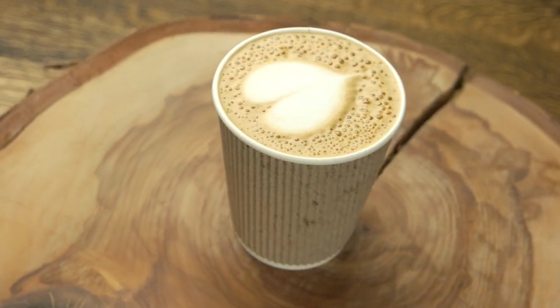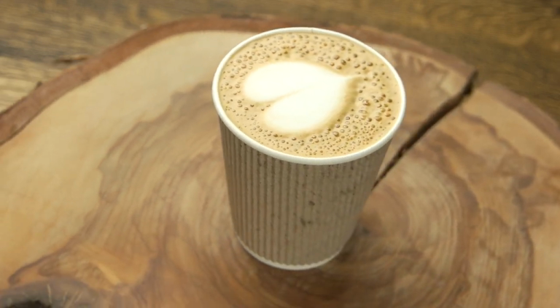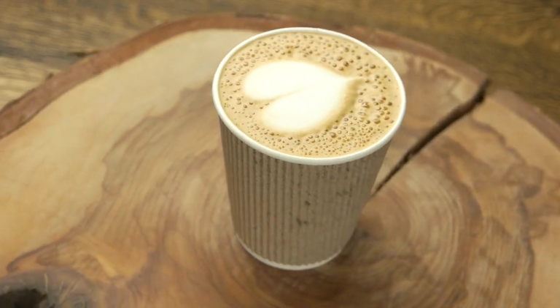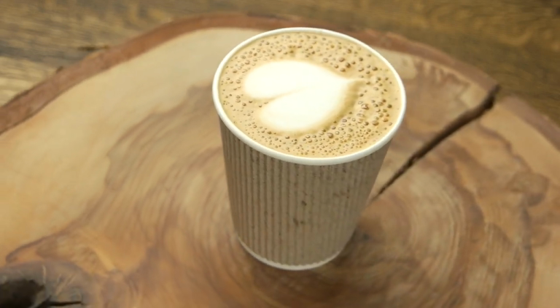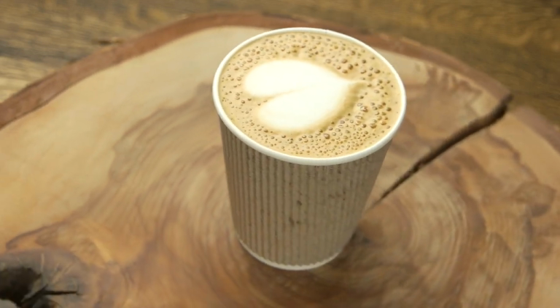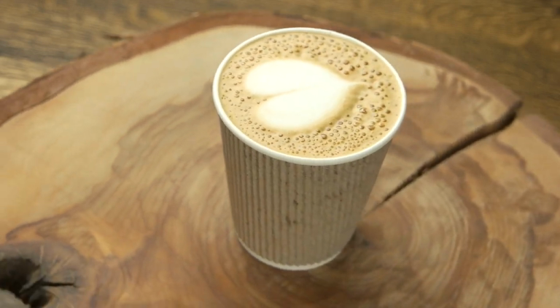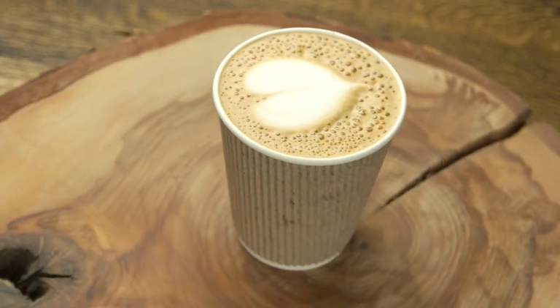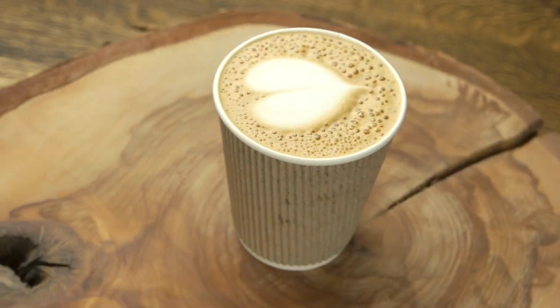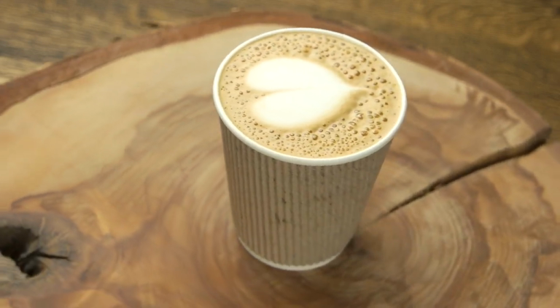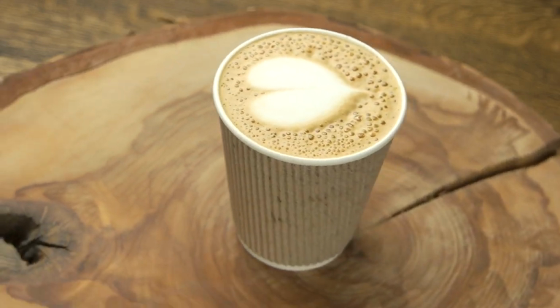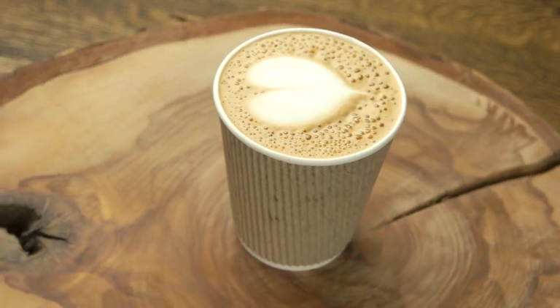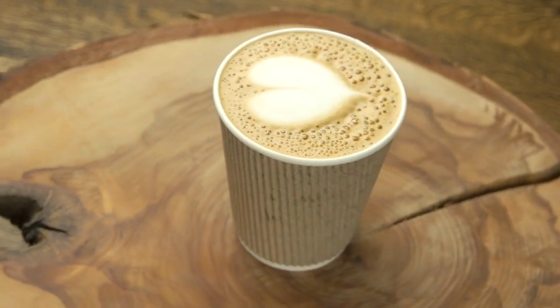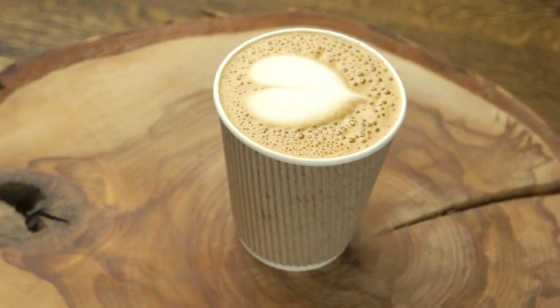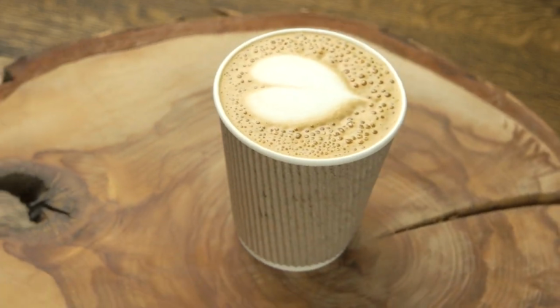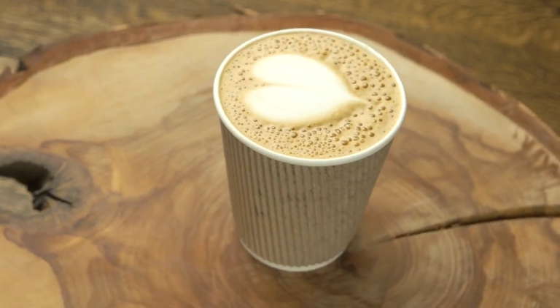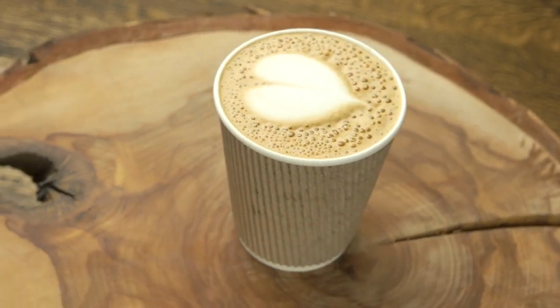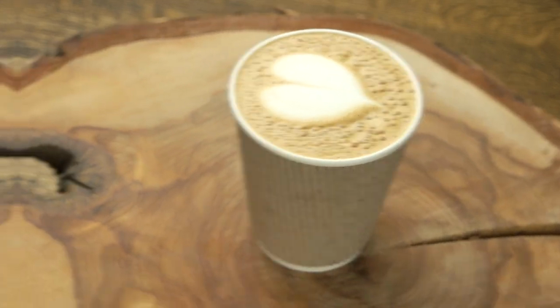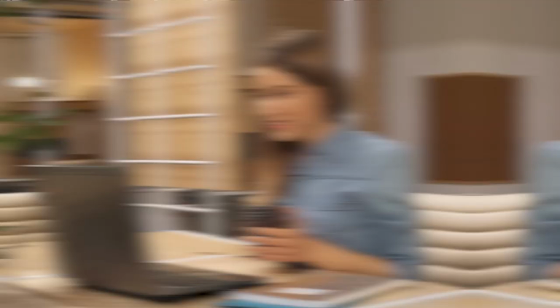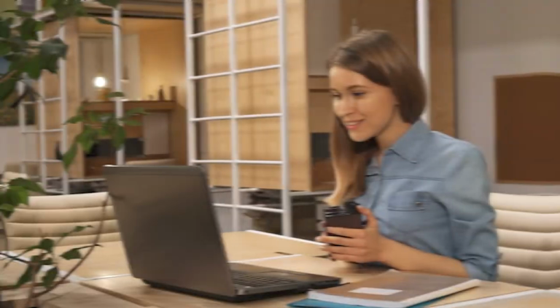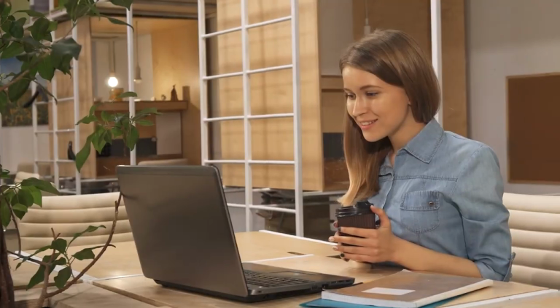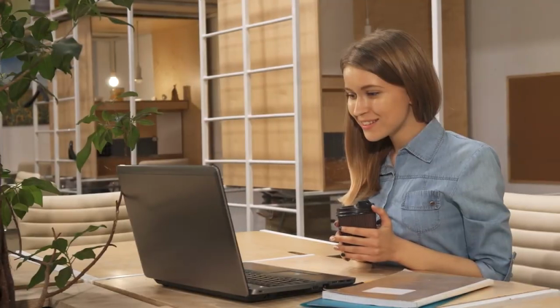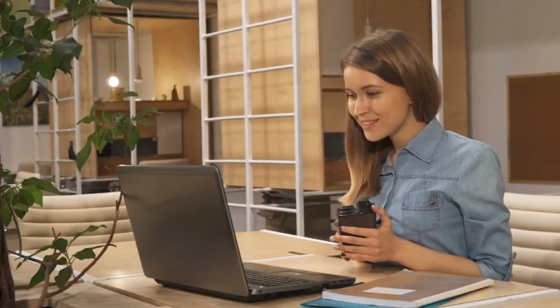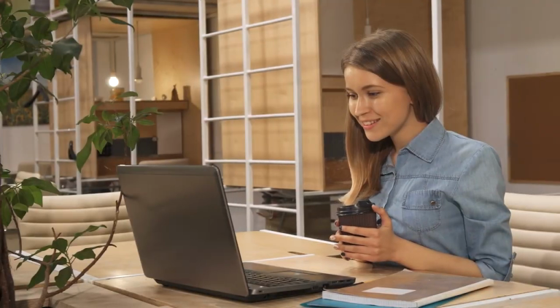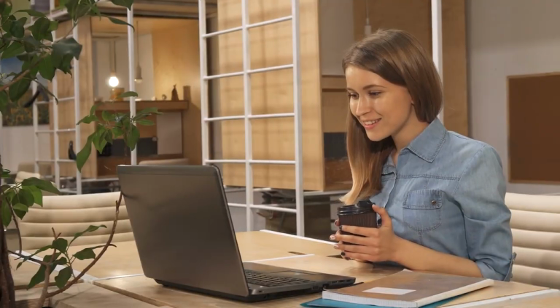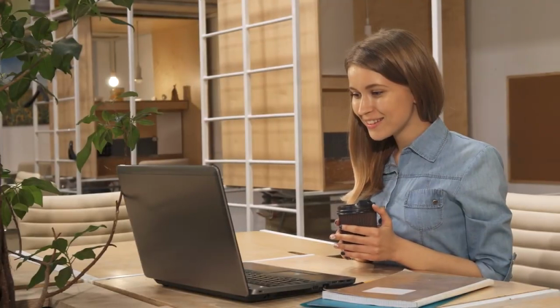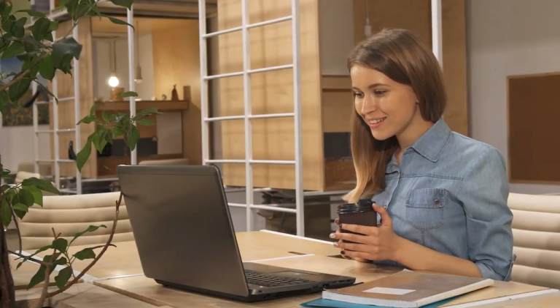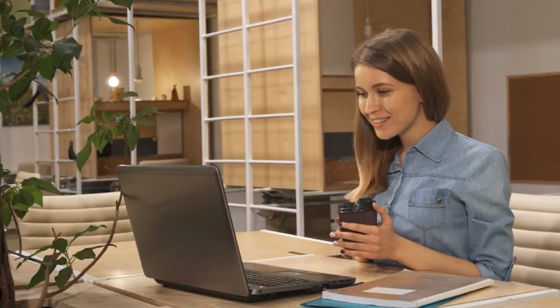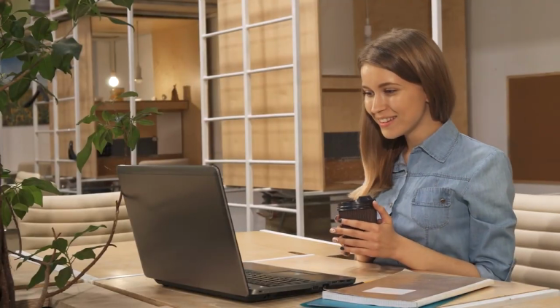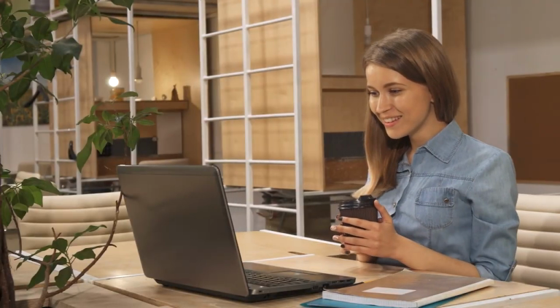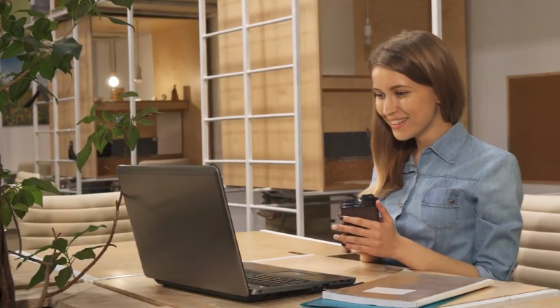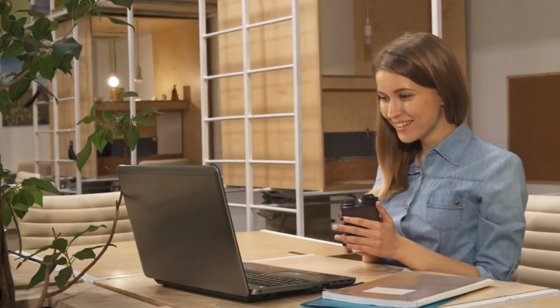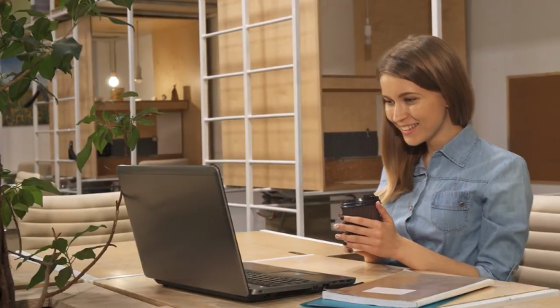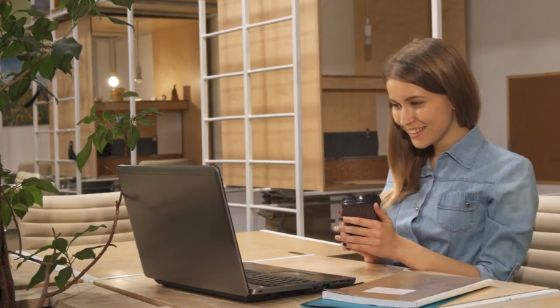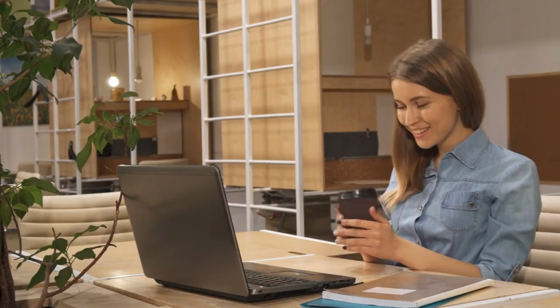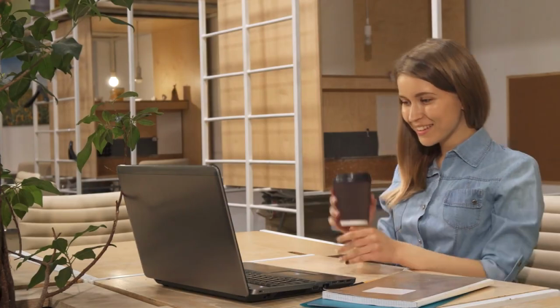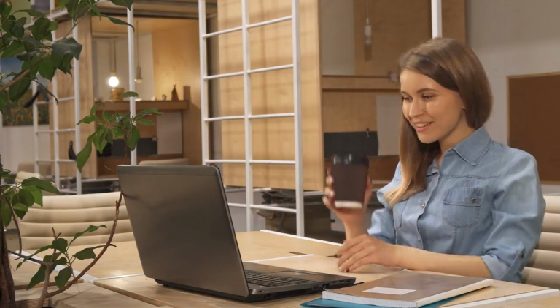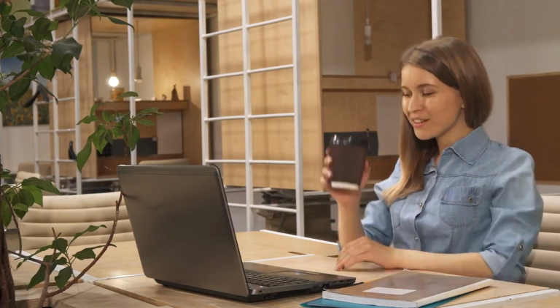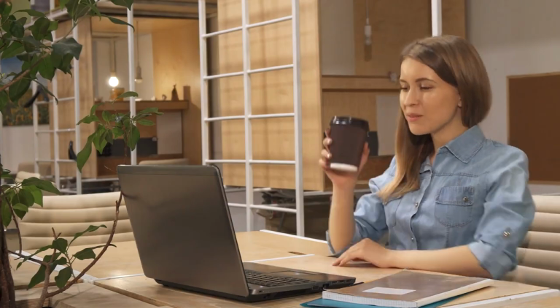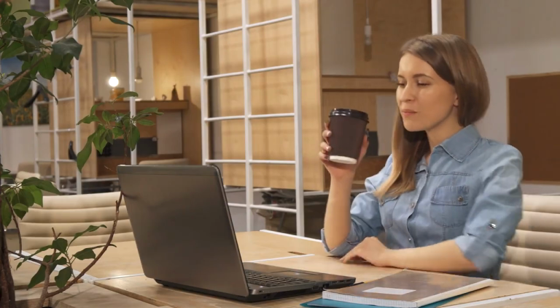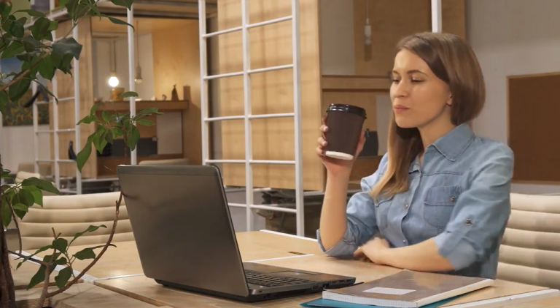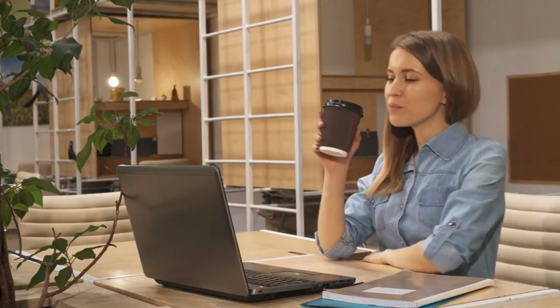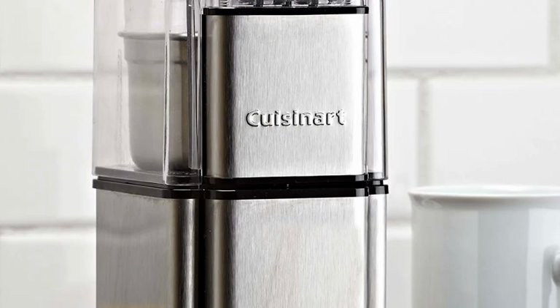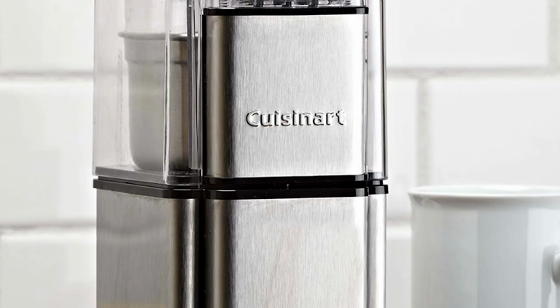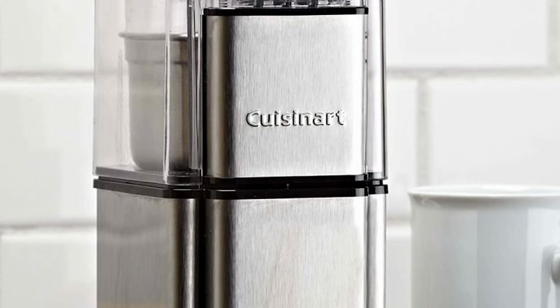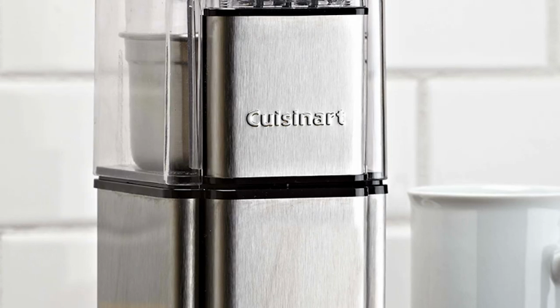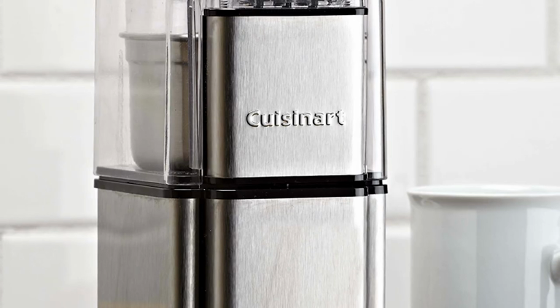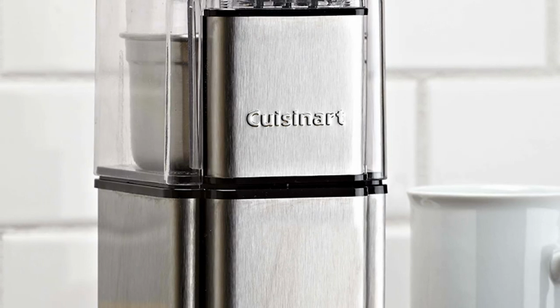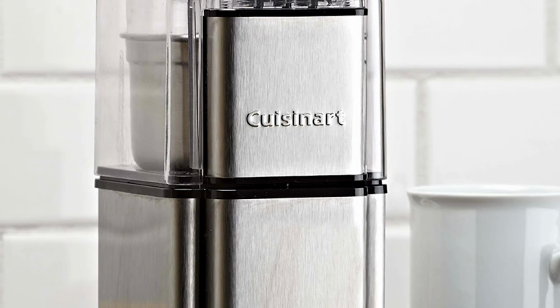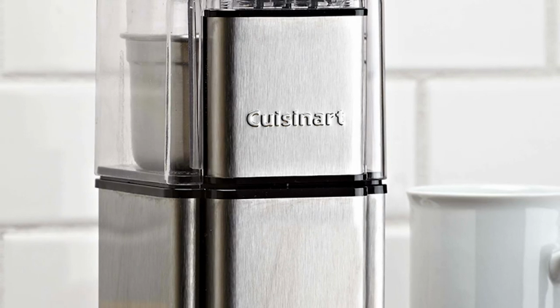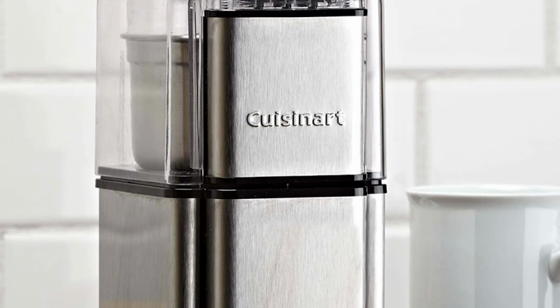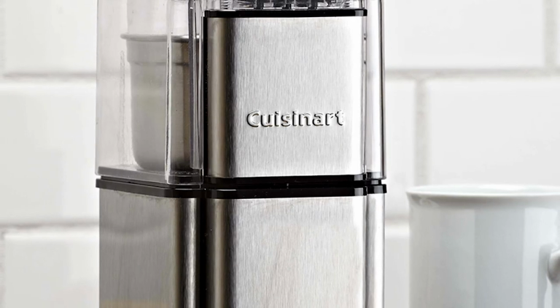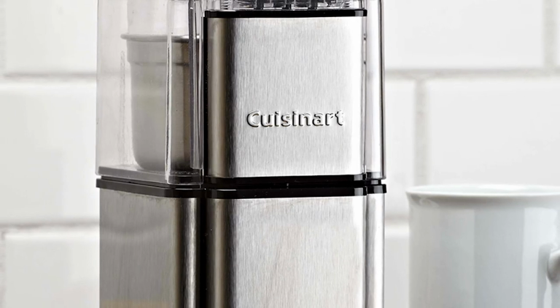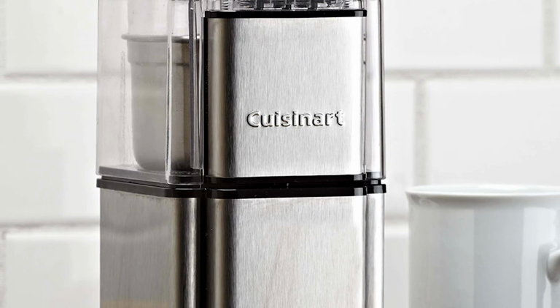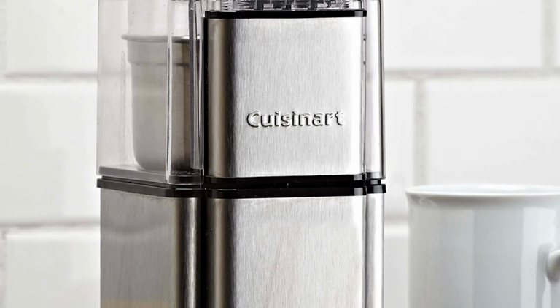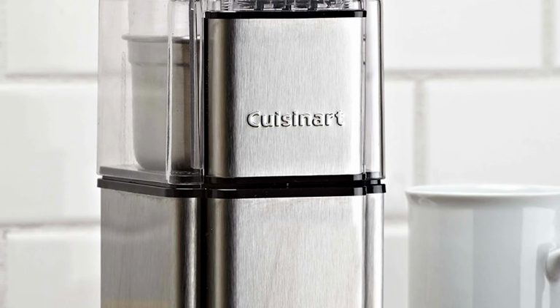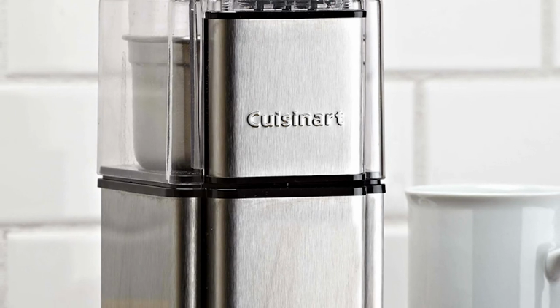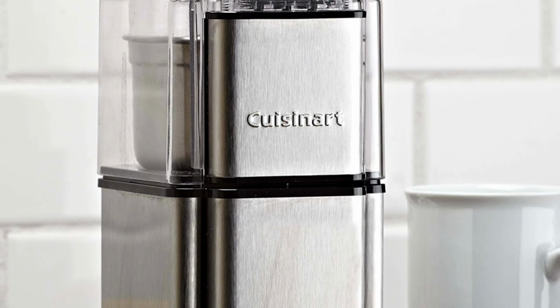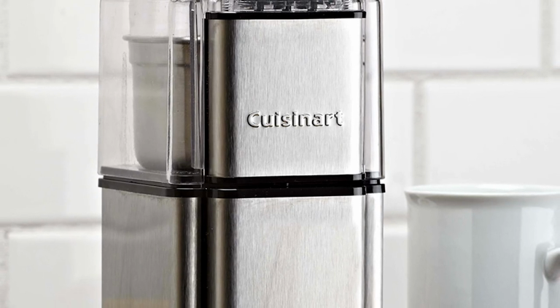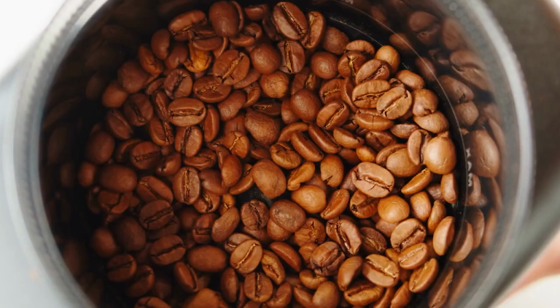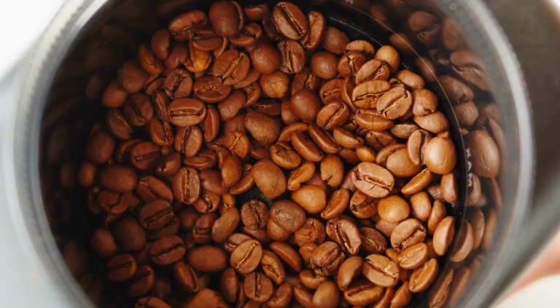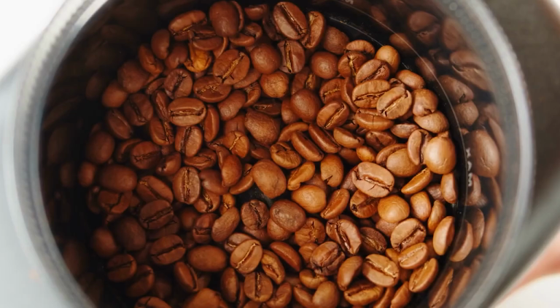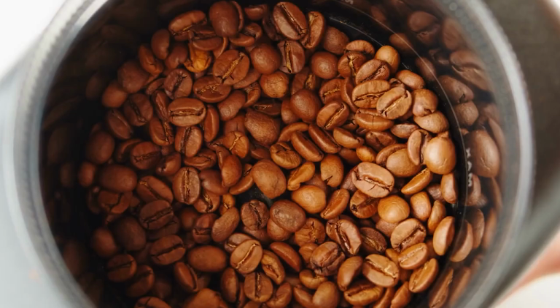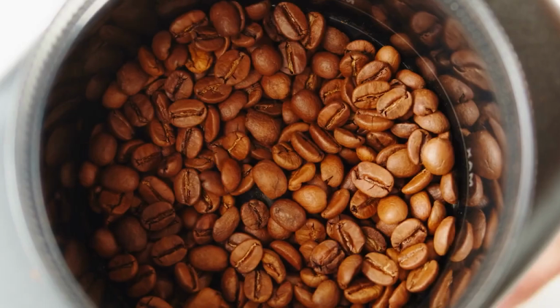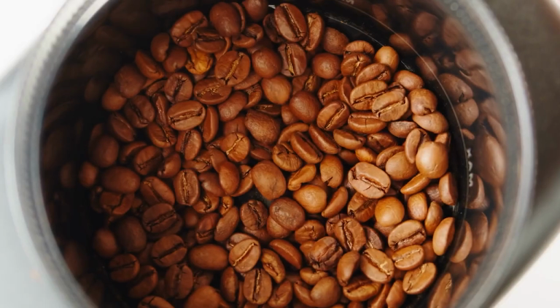In this review, we'll take a closer look at the features, pros, and cons of this grinder. So grab a seat and let's dive in.